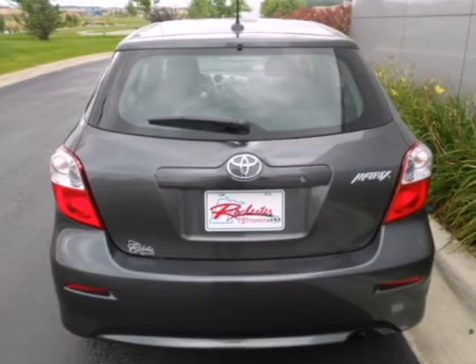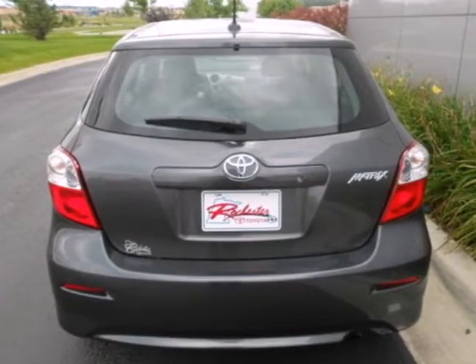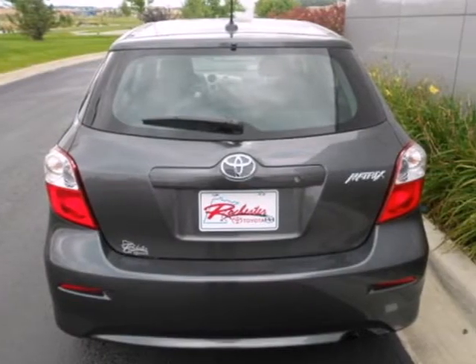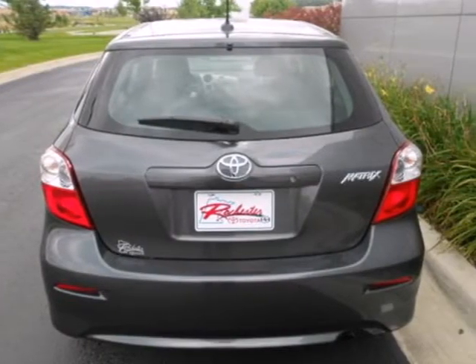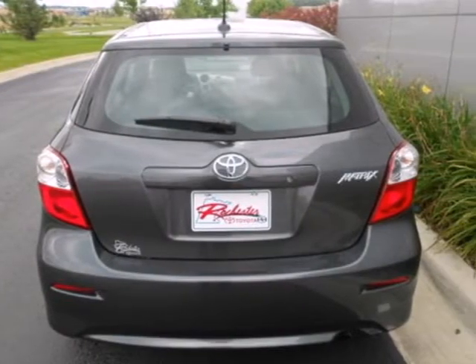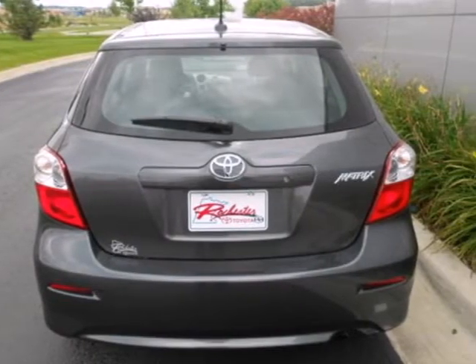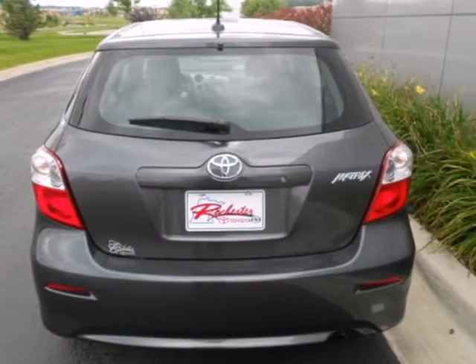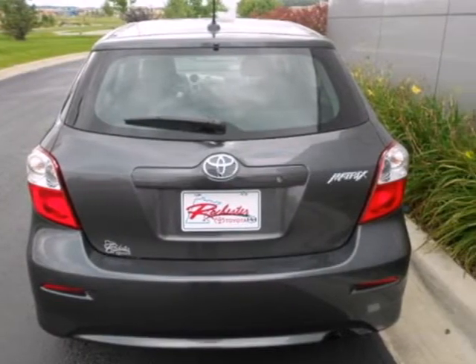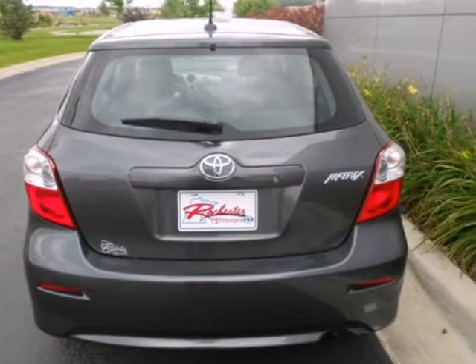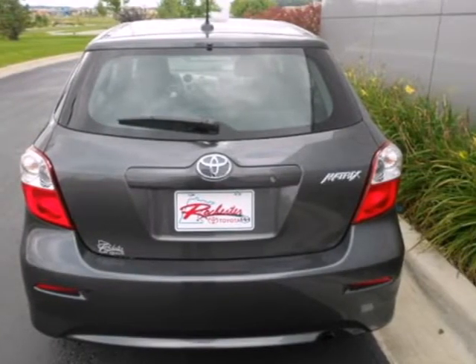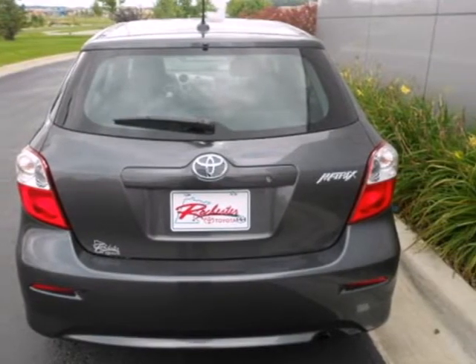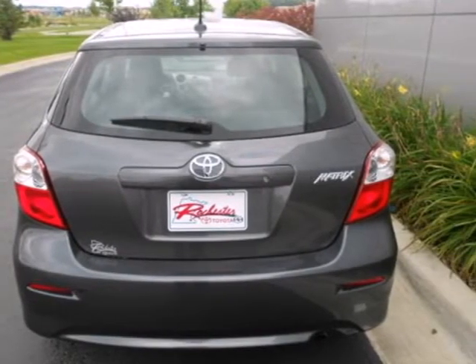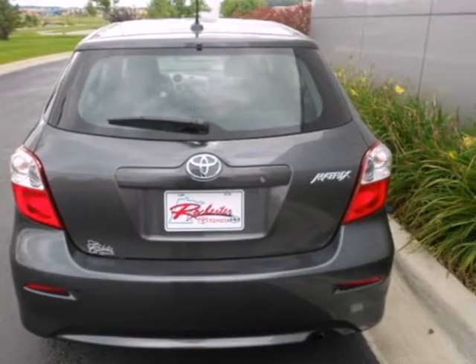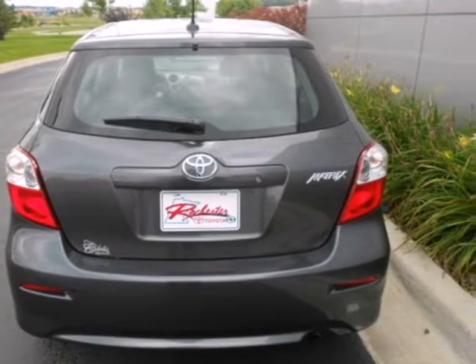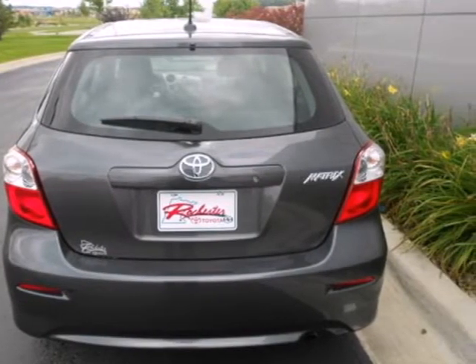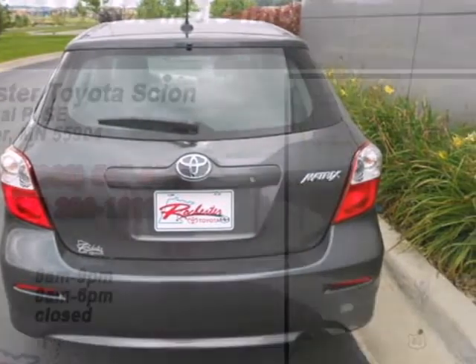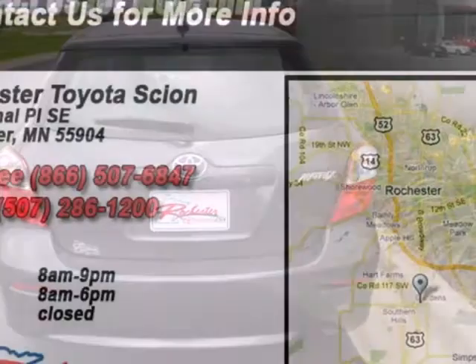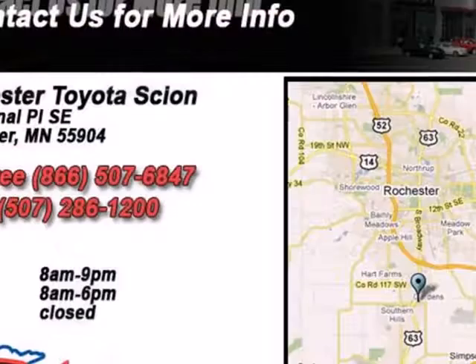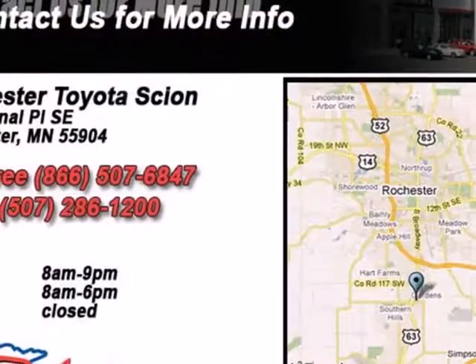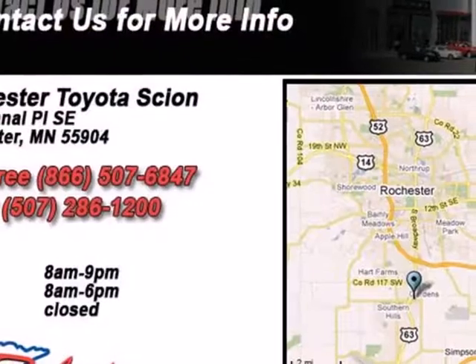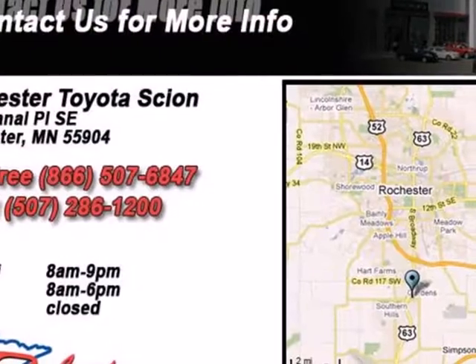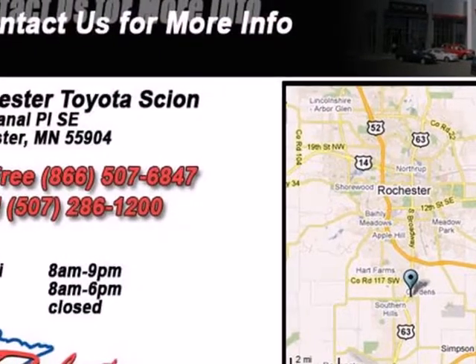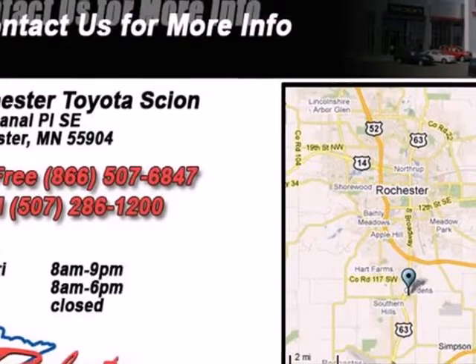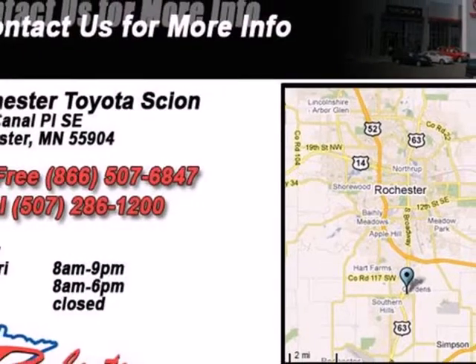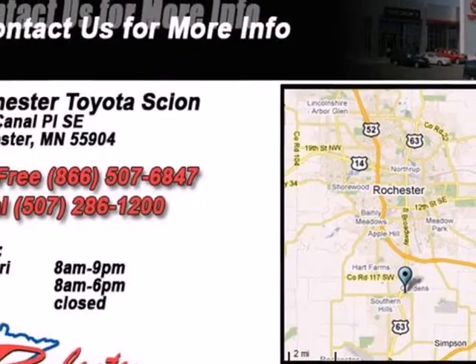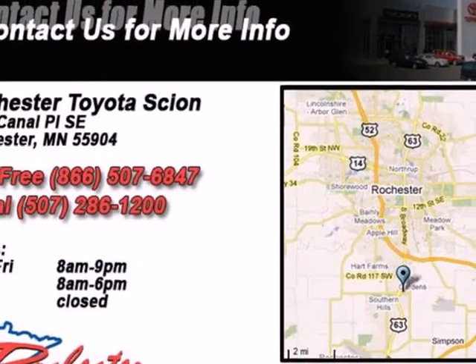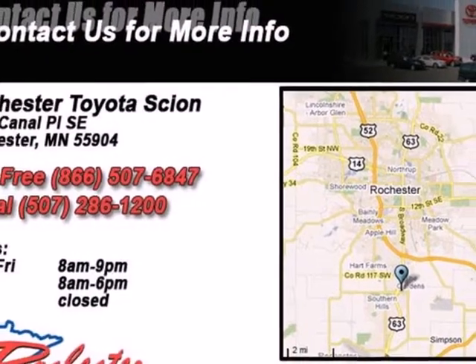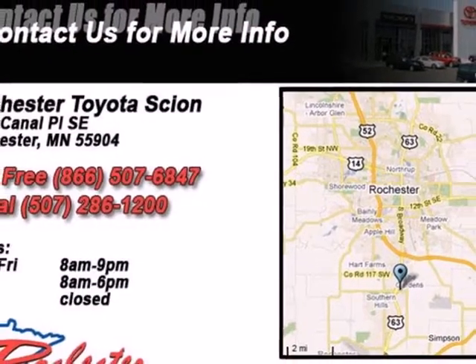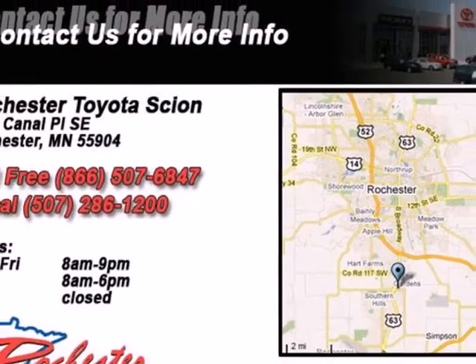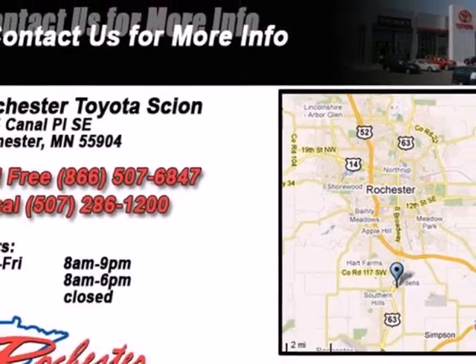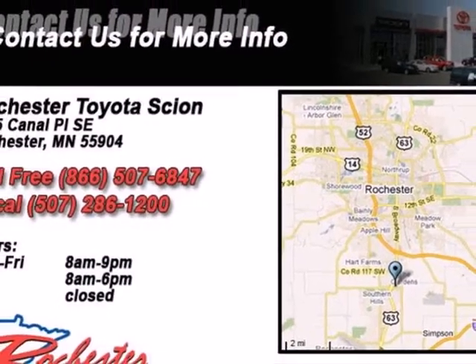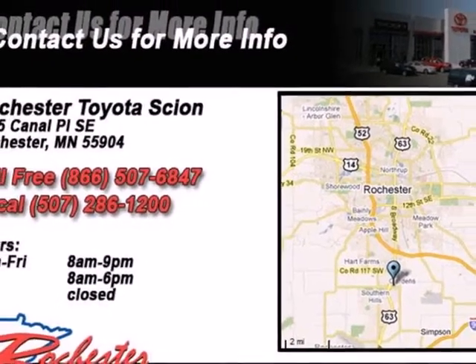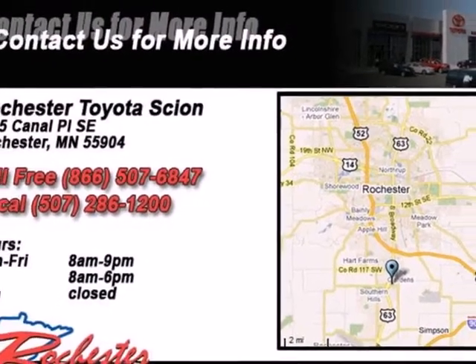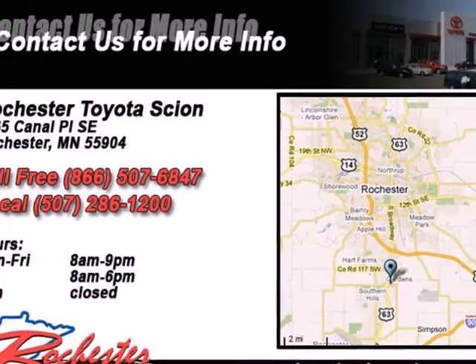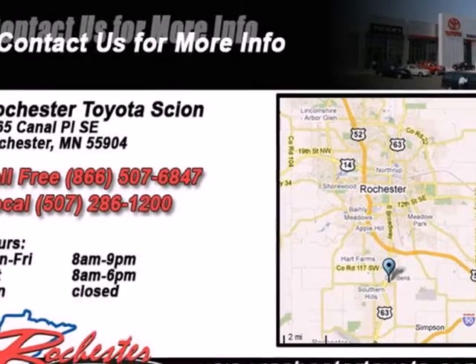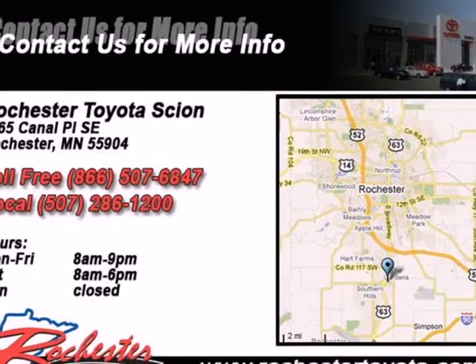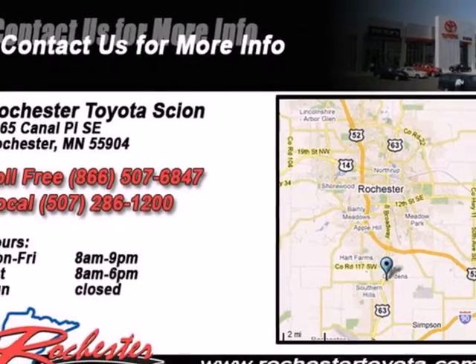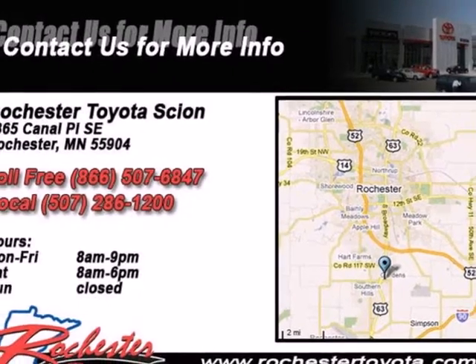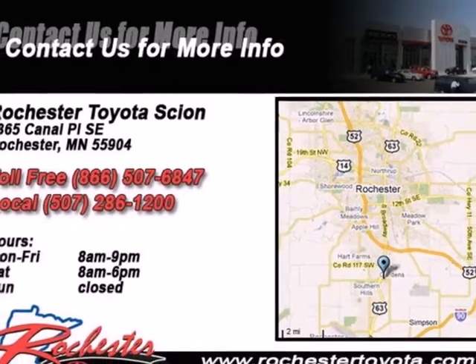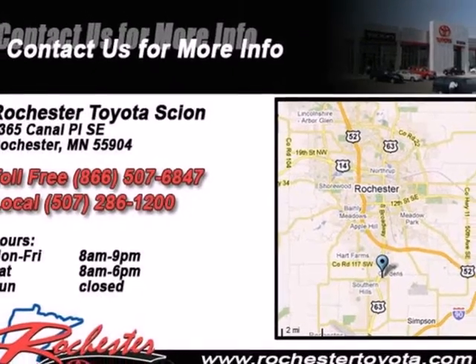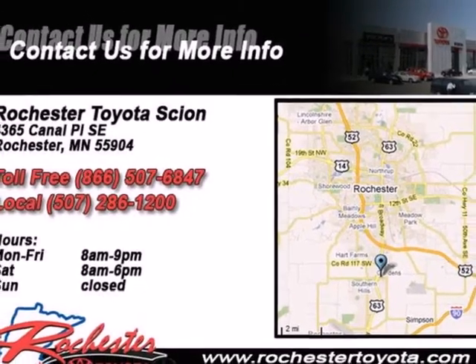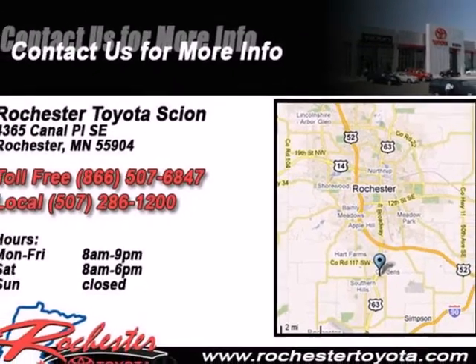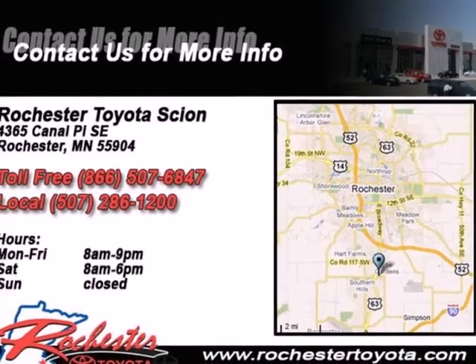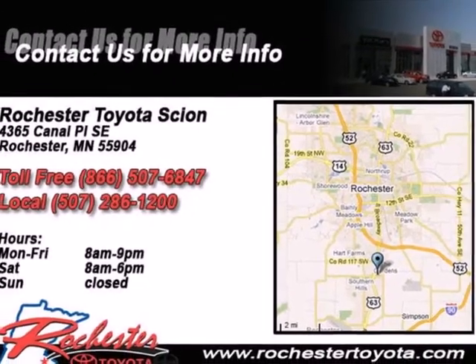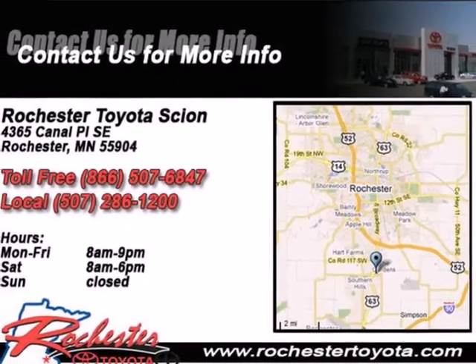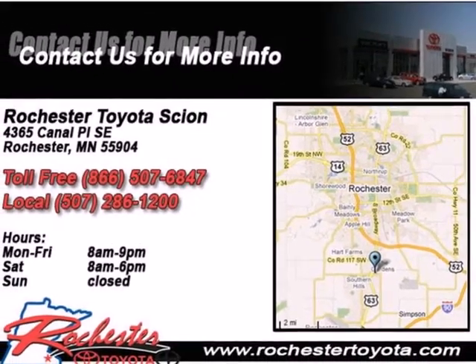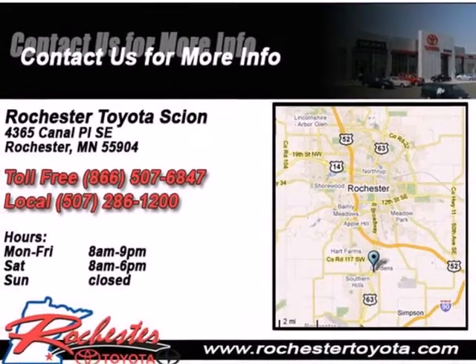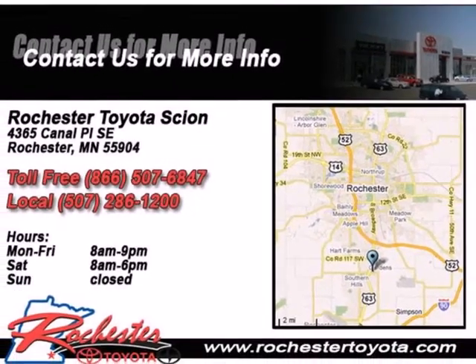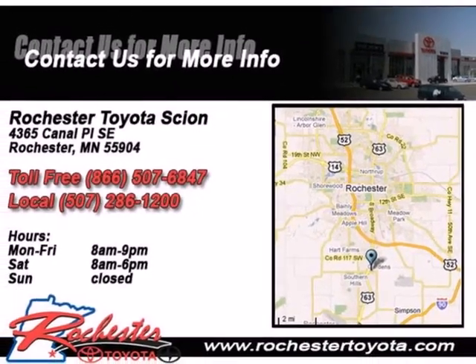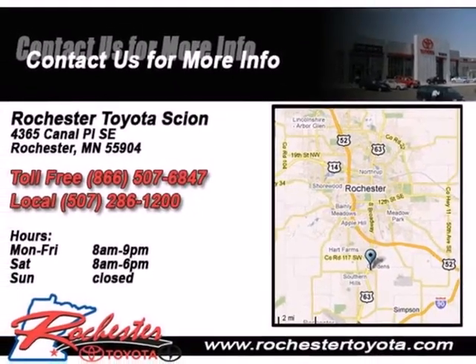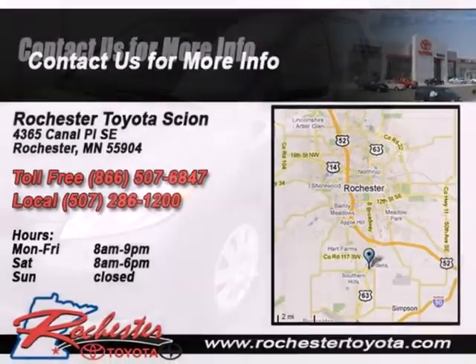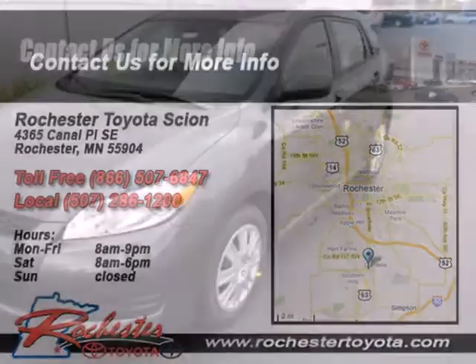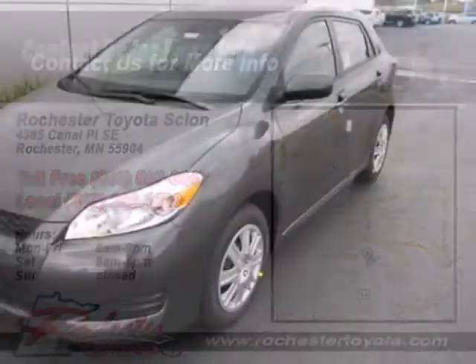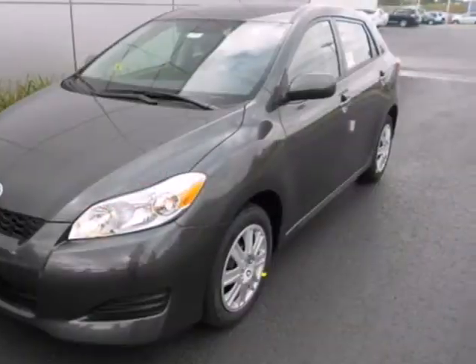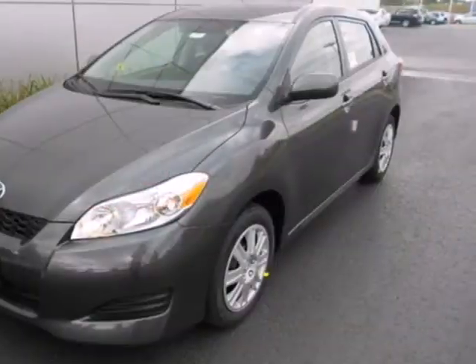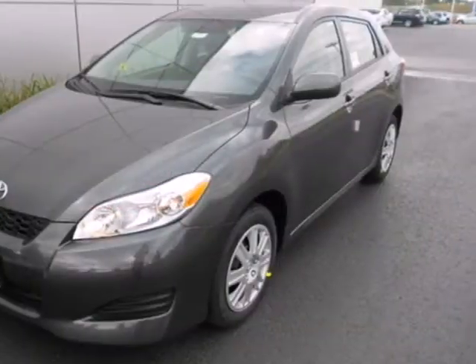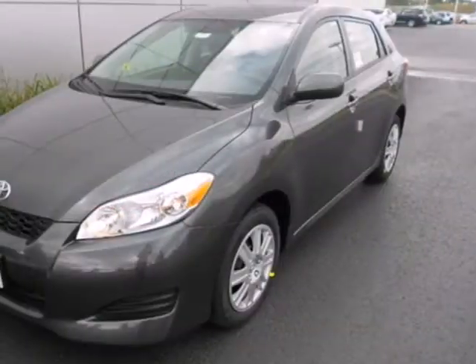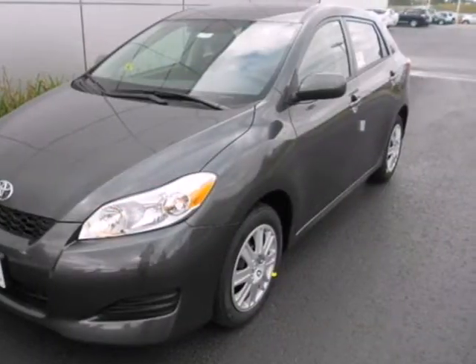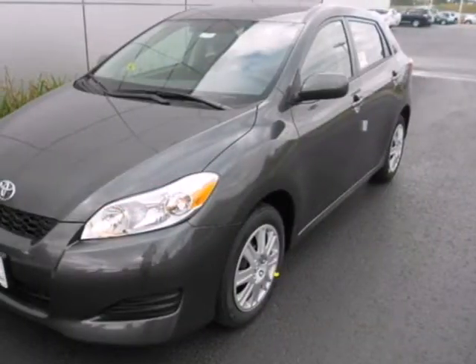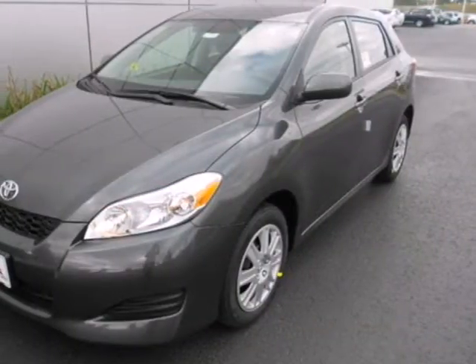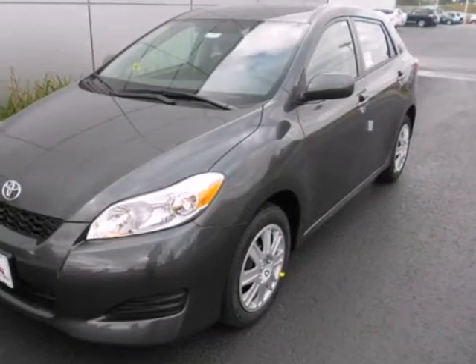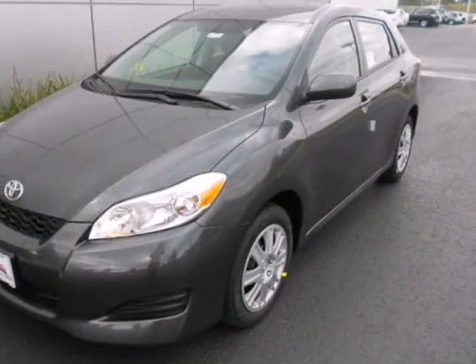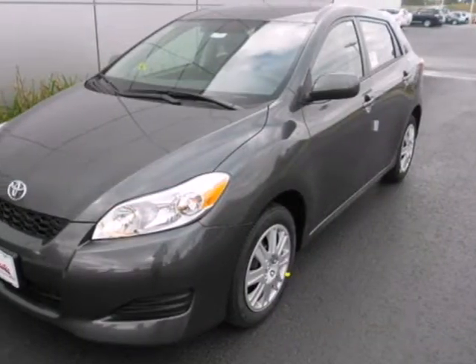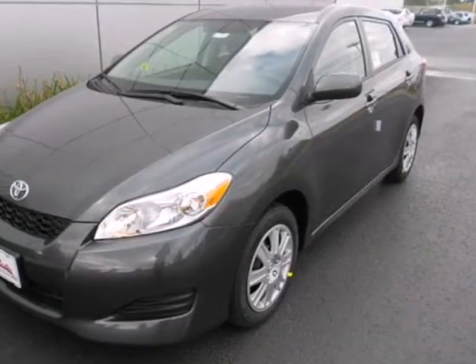Whether you're young or just young at heart, you'll love this Matrix with its superb handling, peppy performance, and sleek styling.